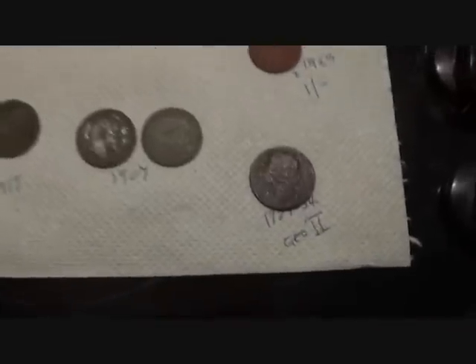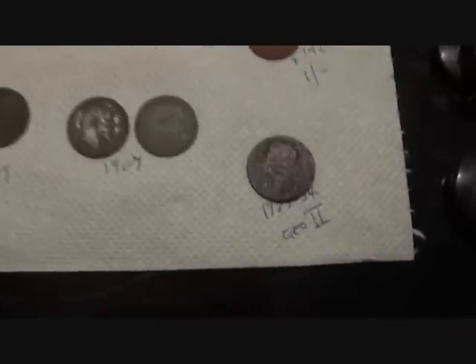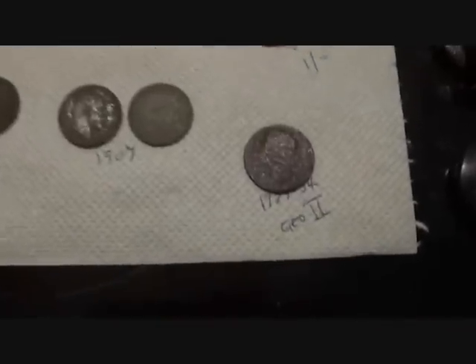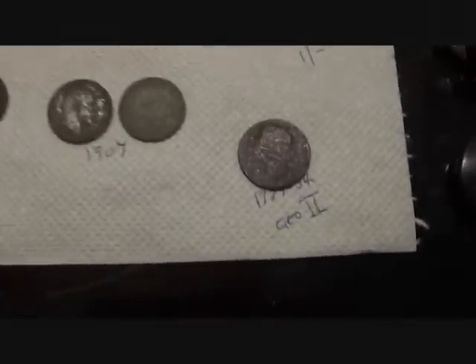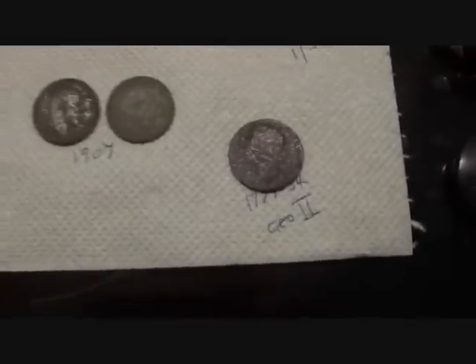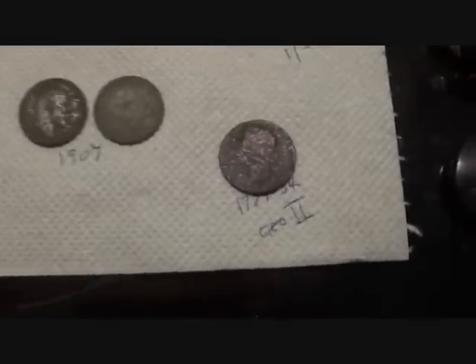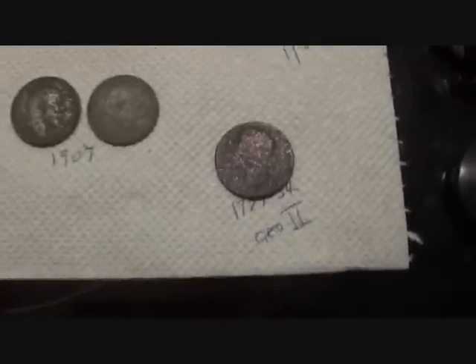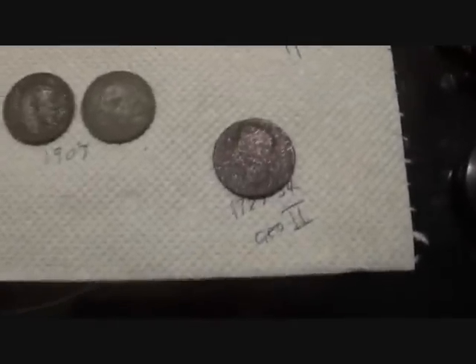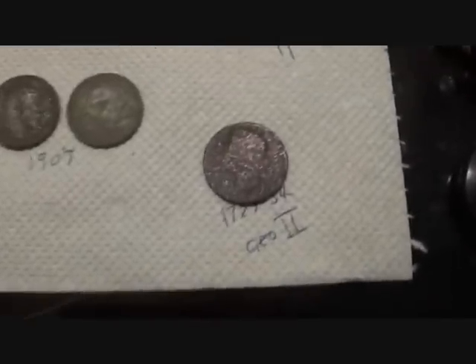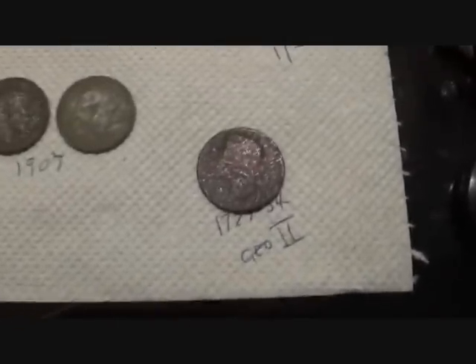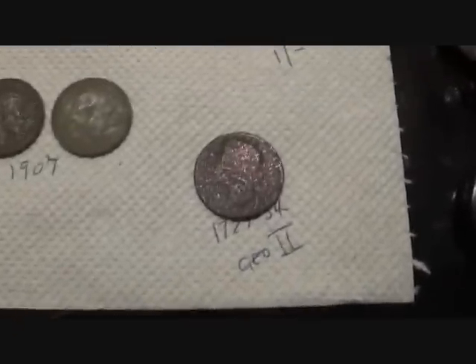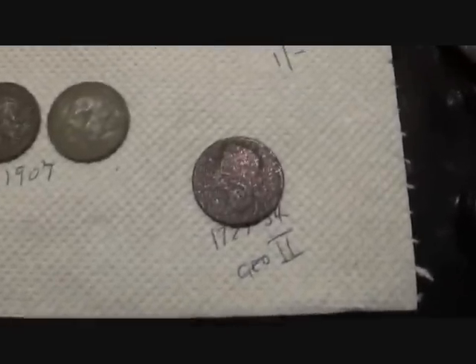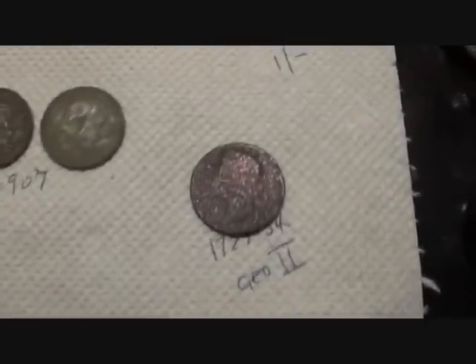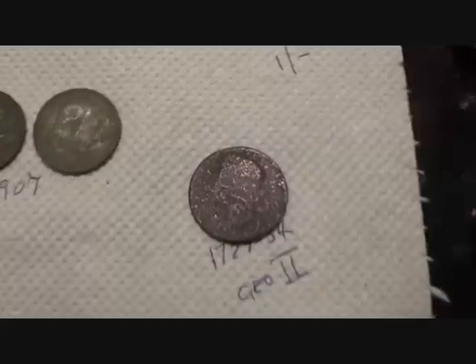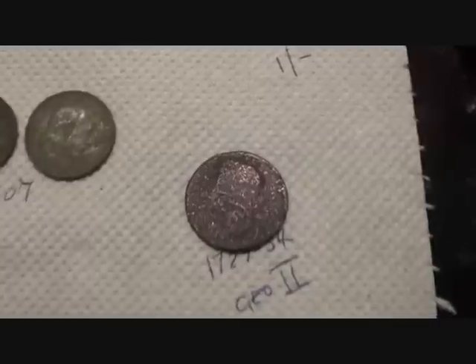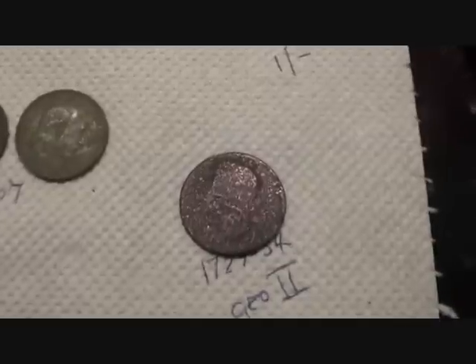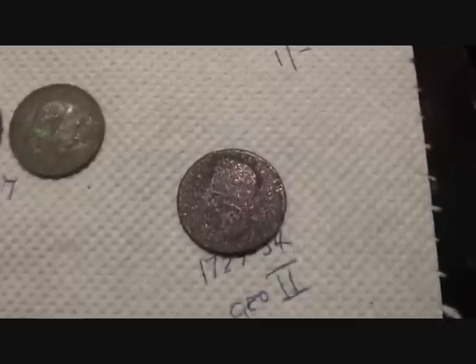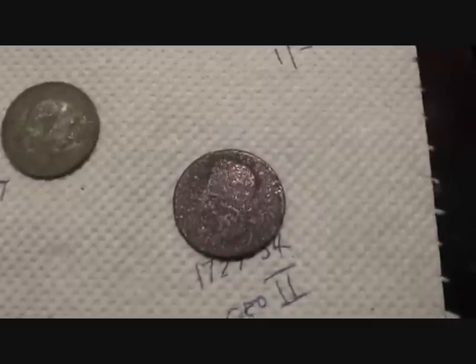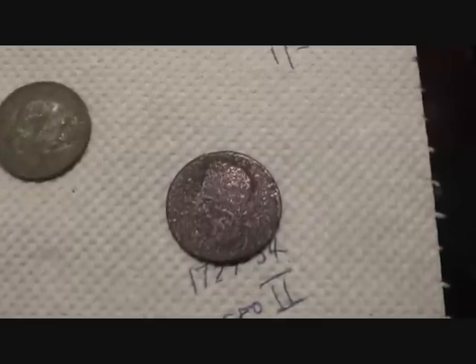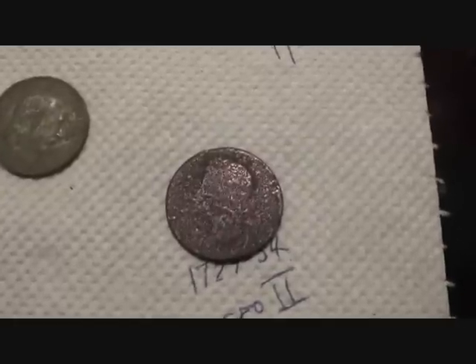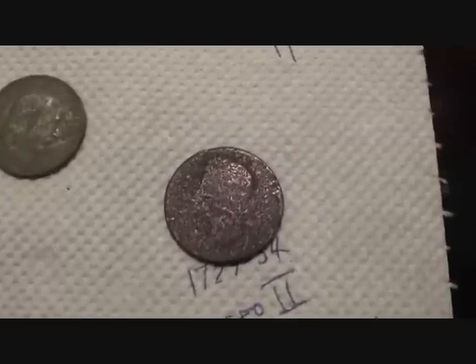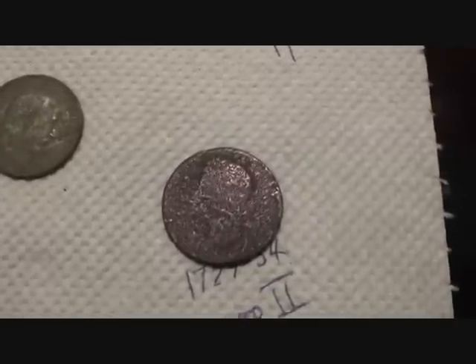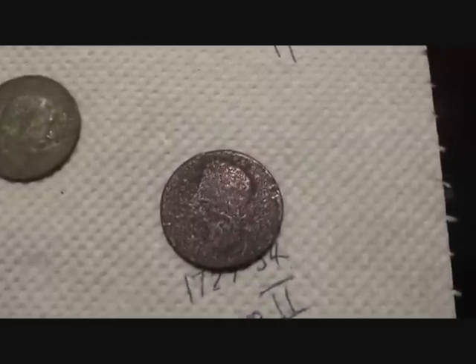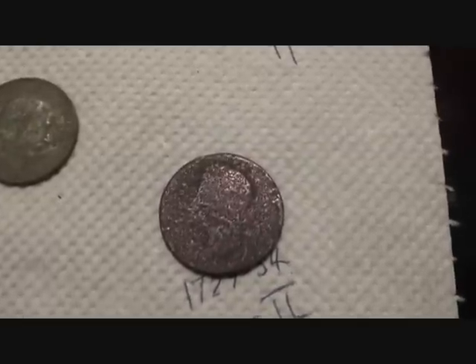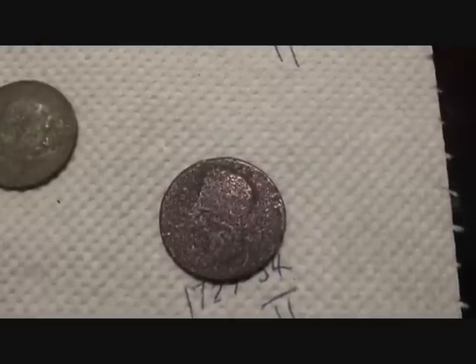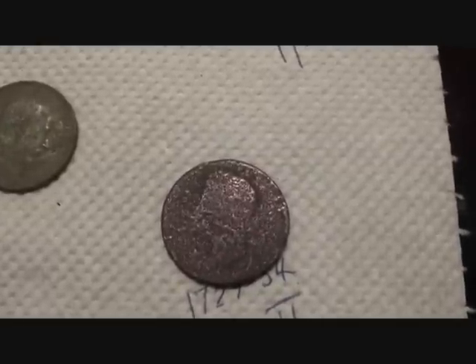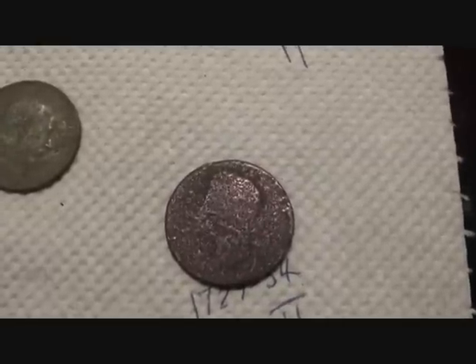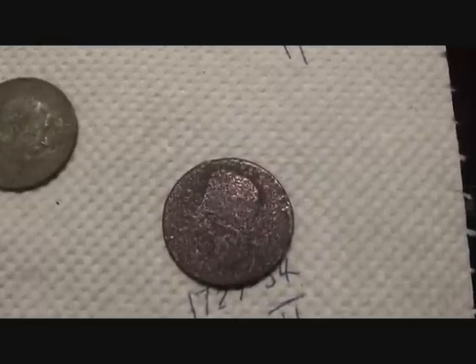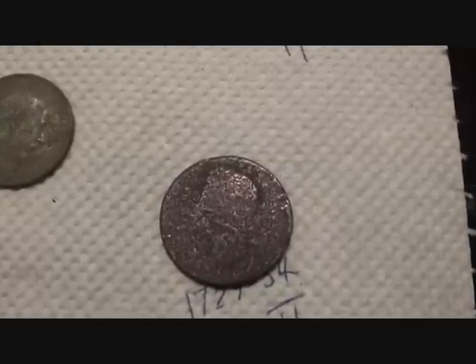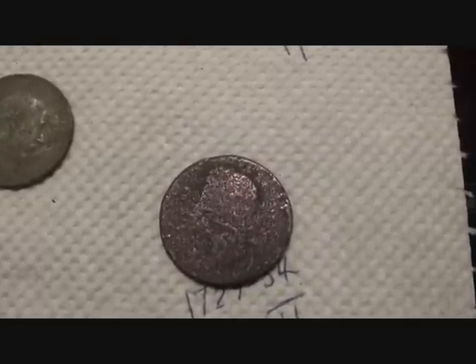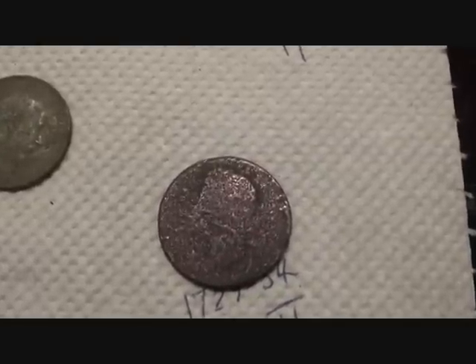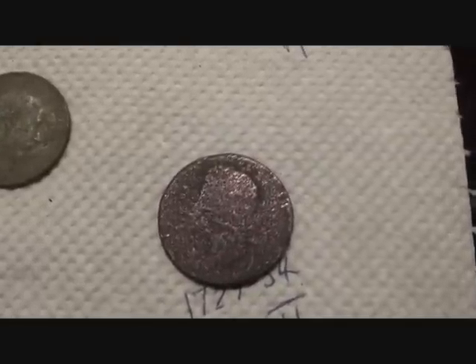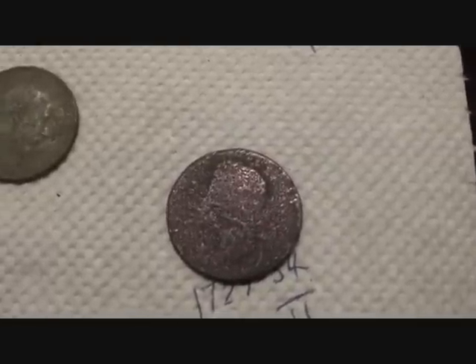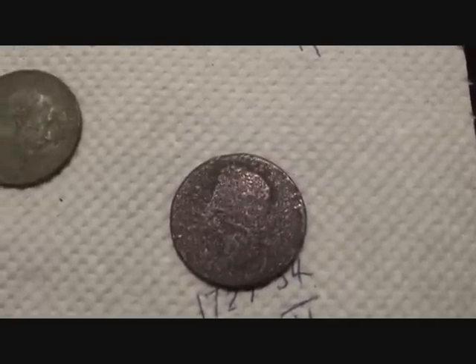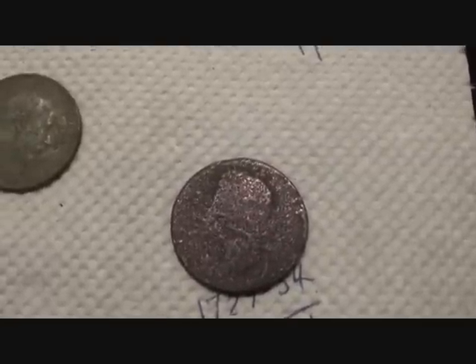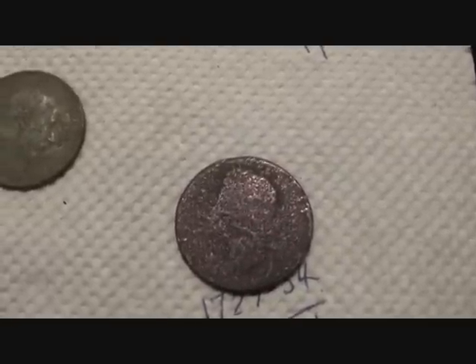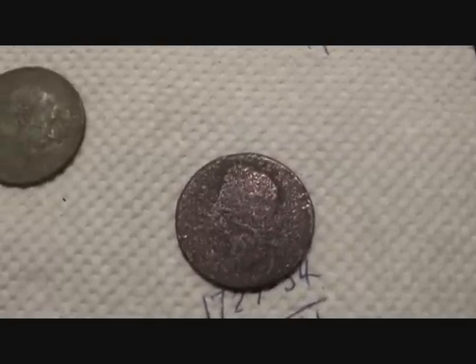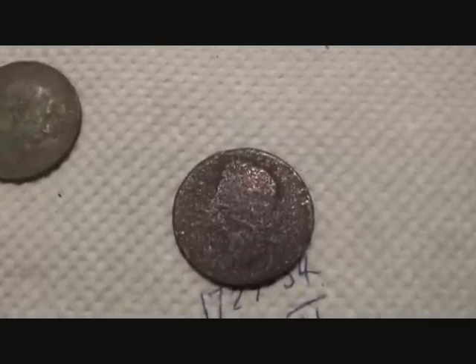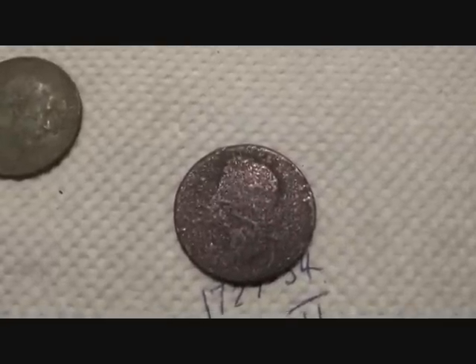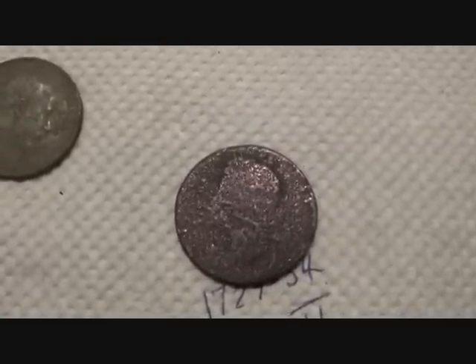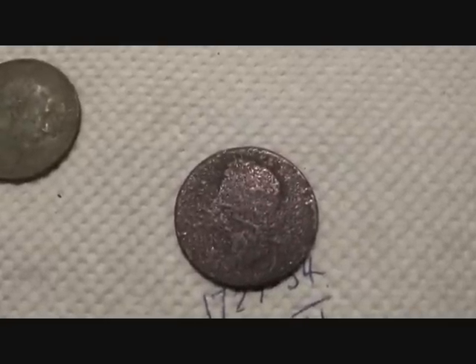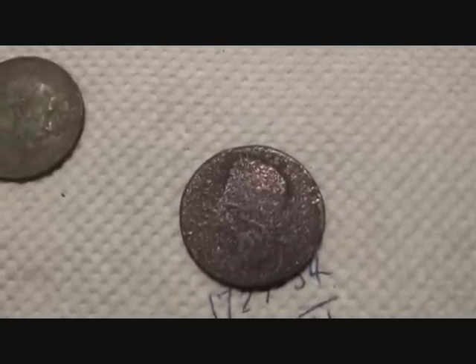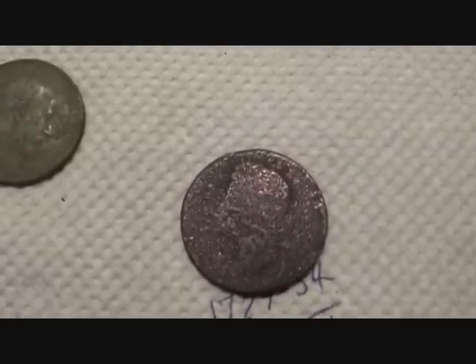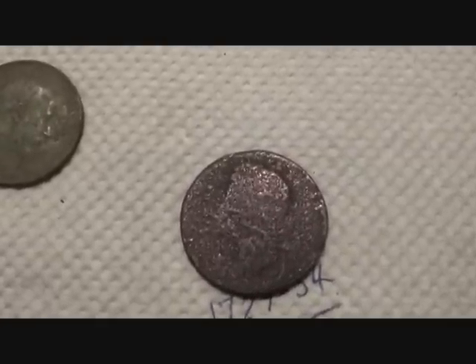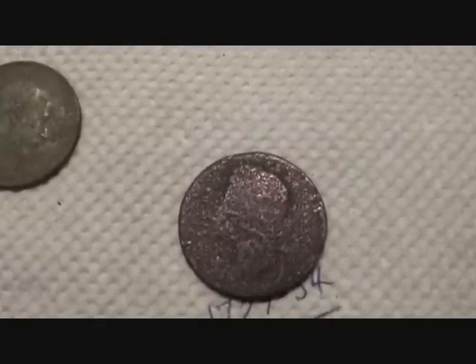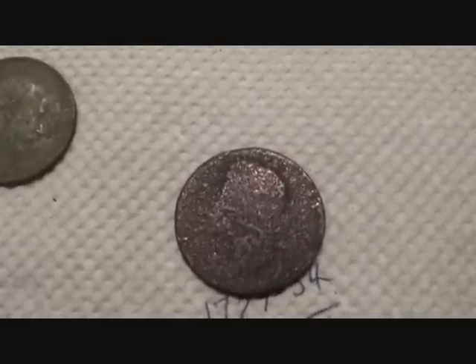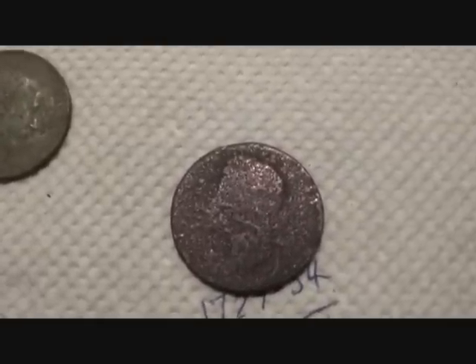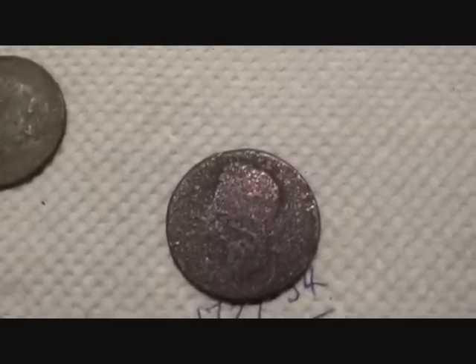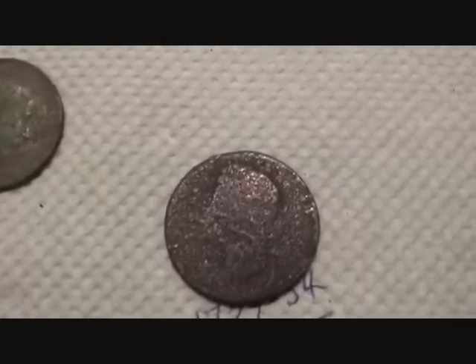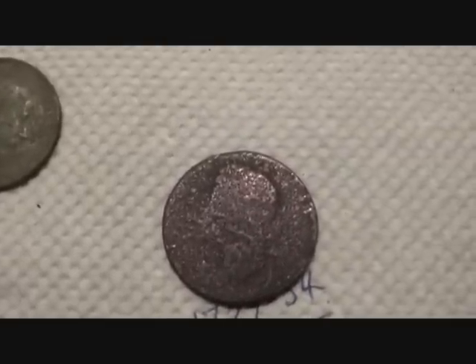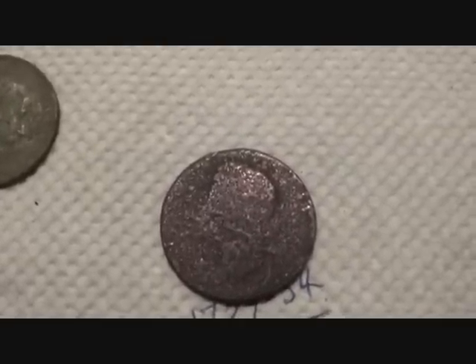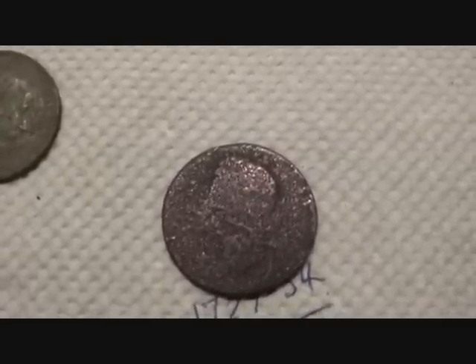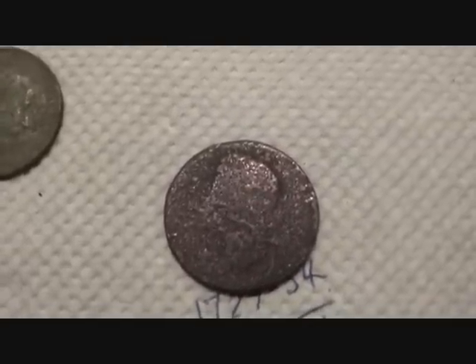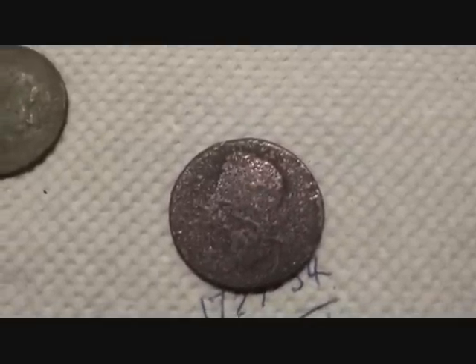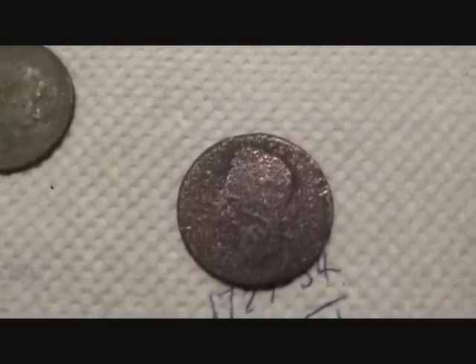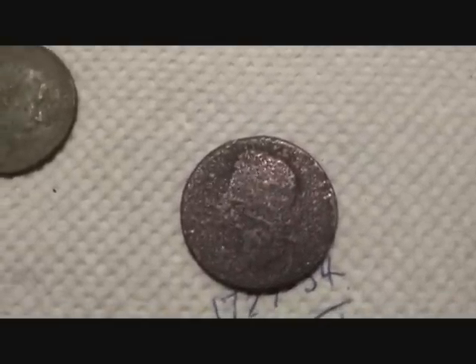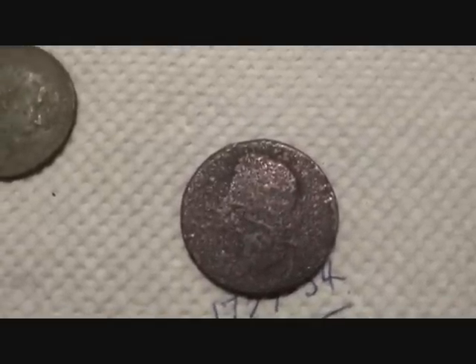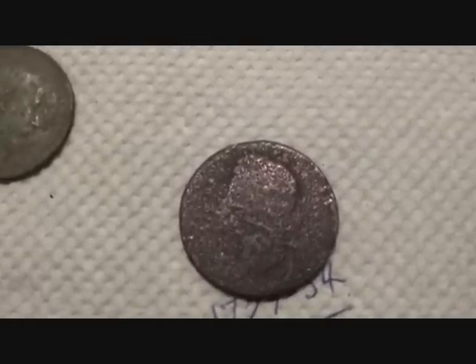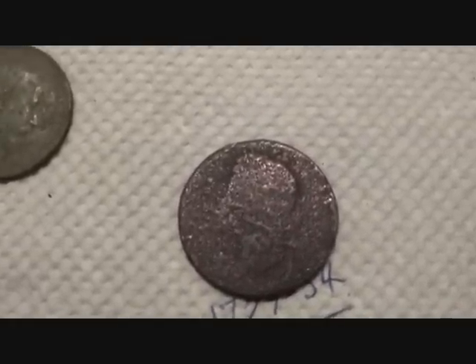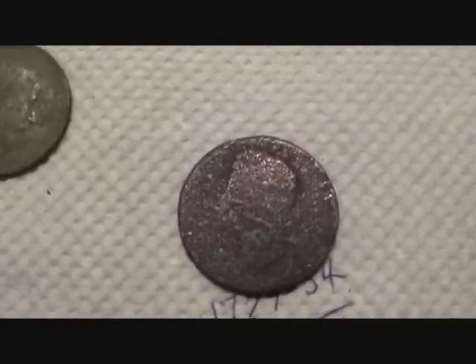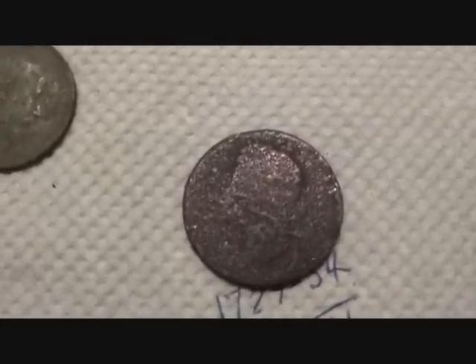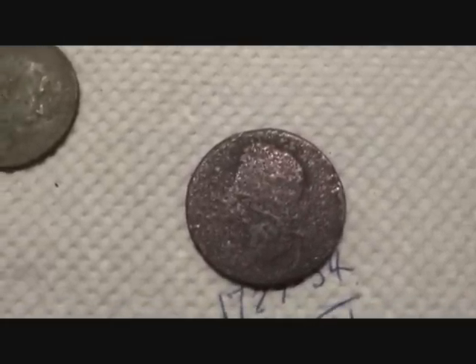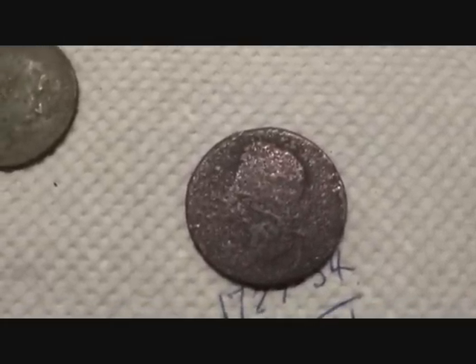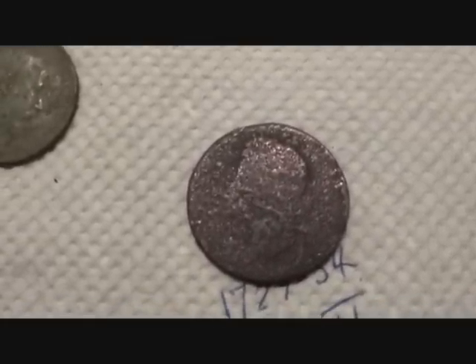I'll leave you with George II there — 1727 to 1754.